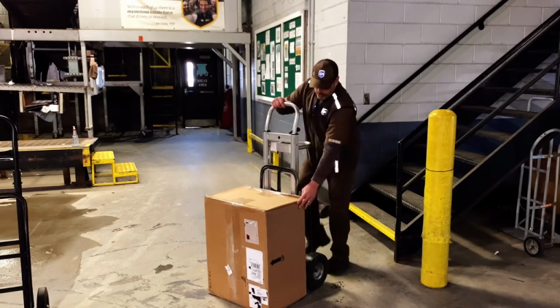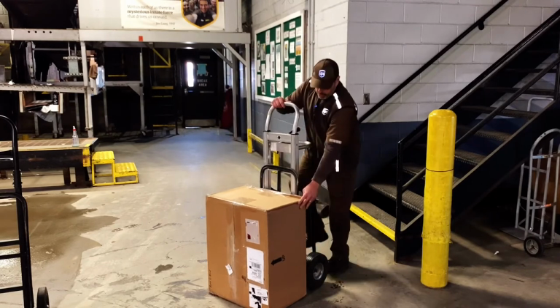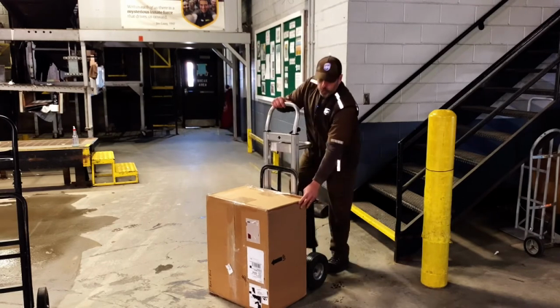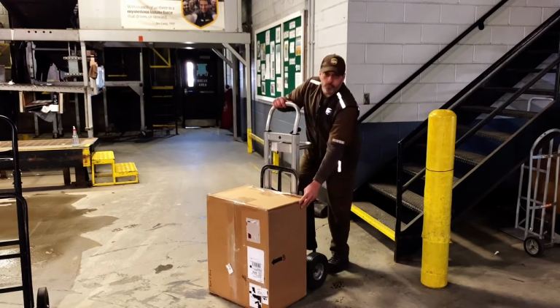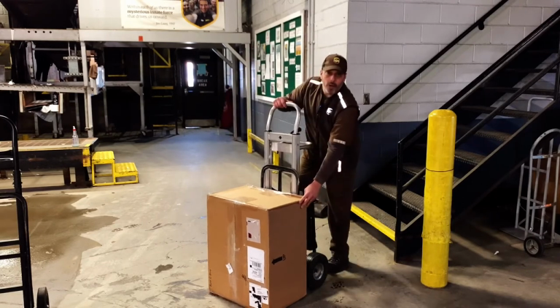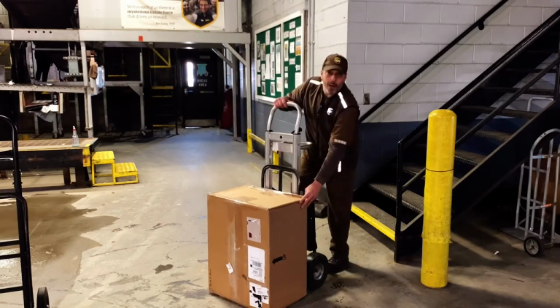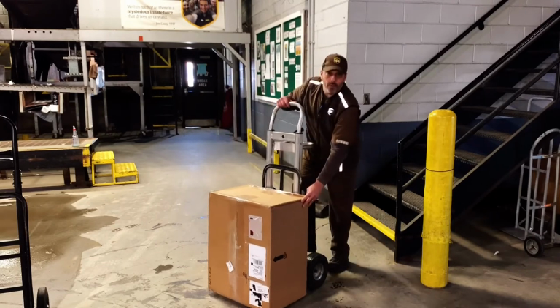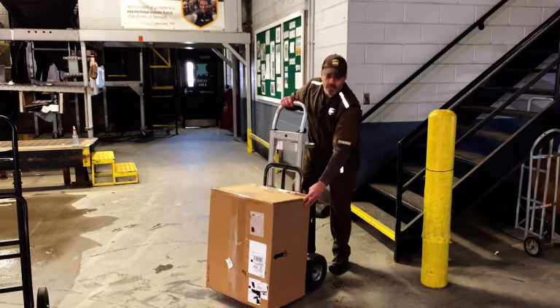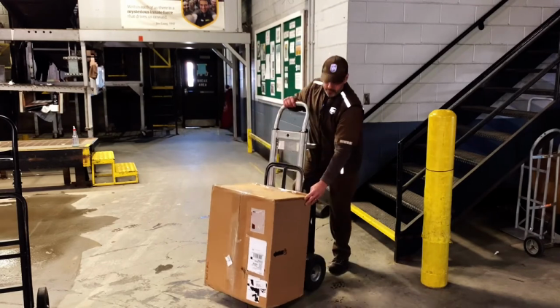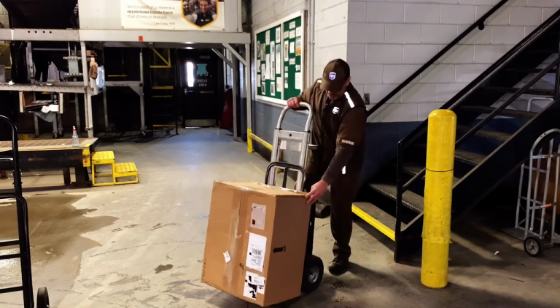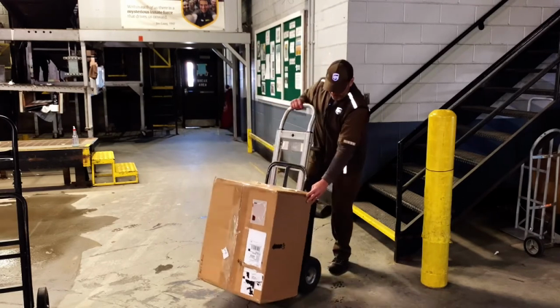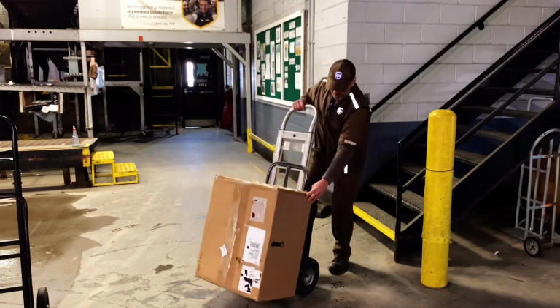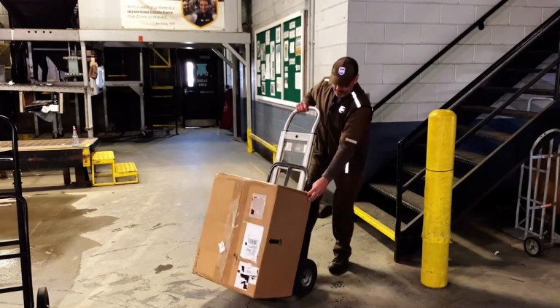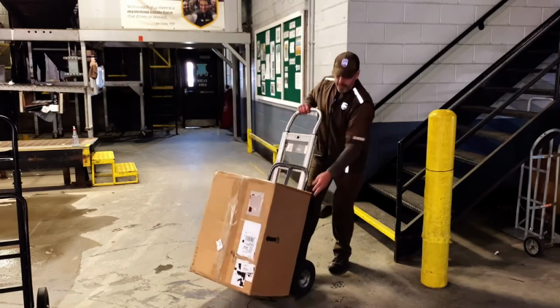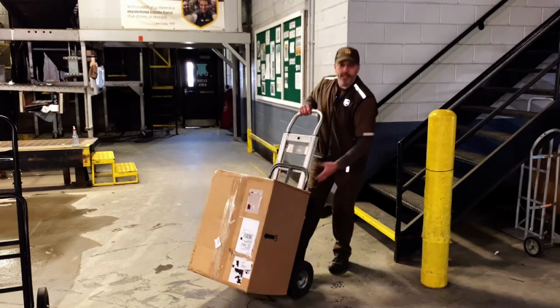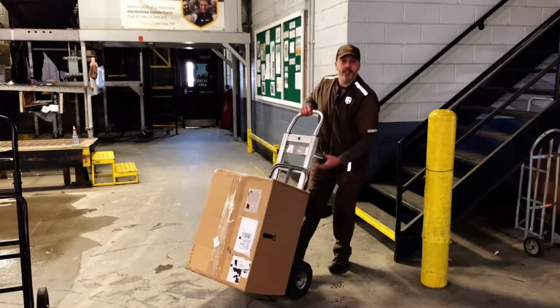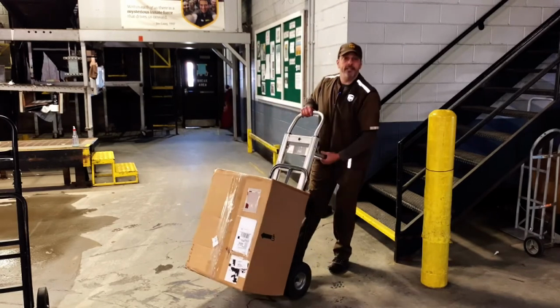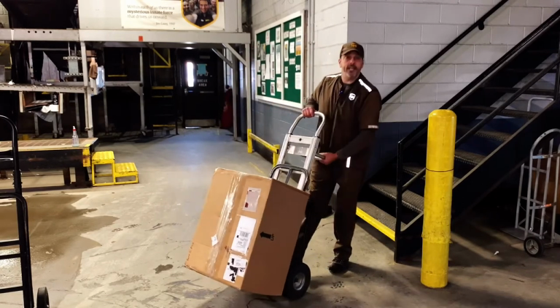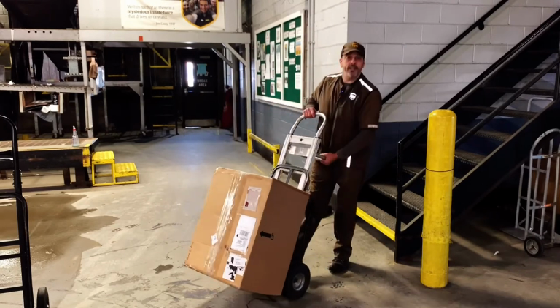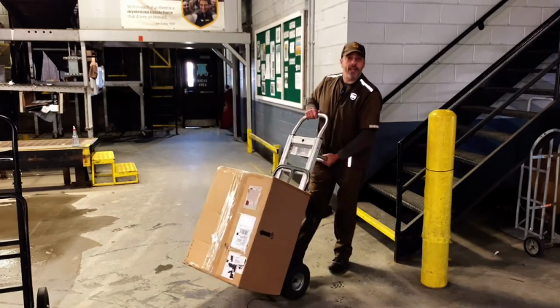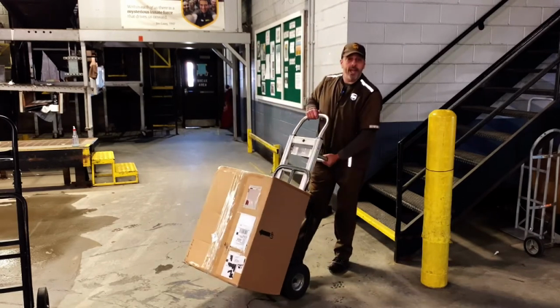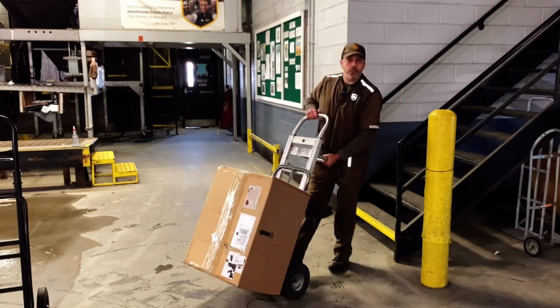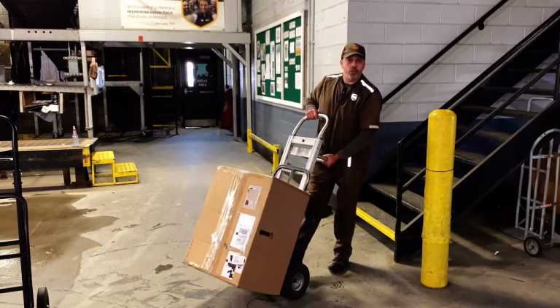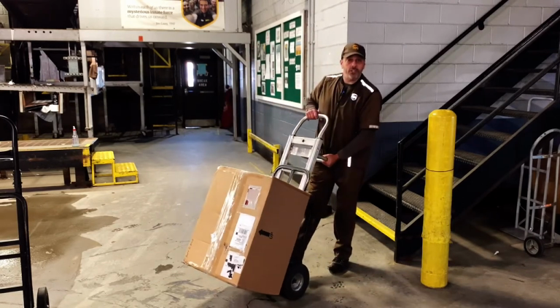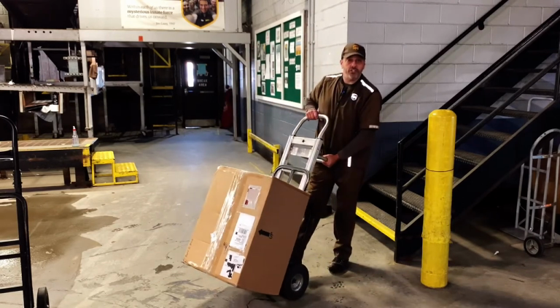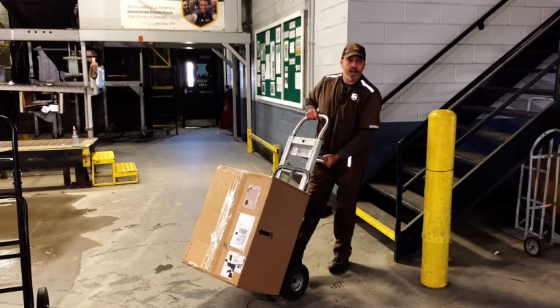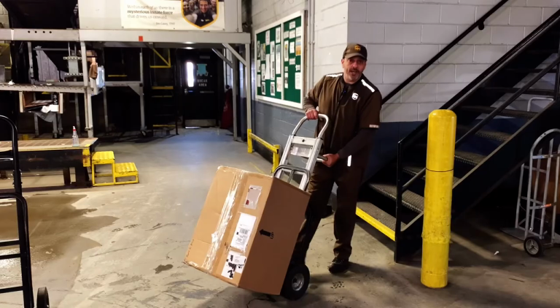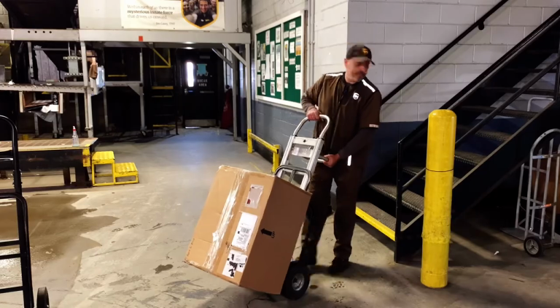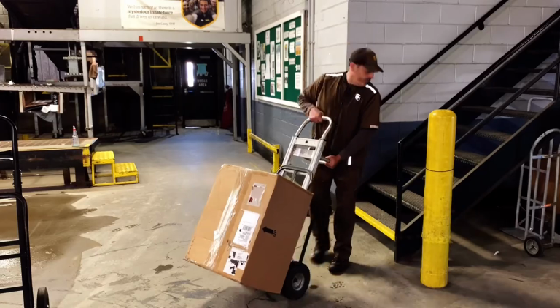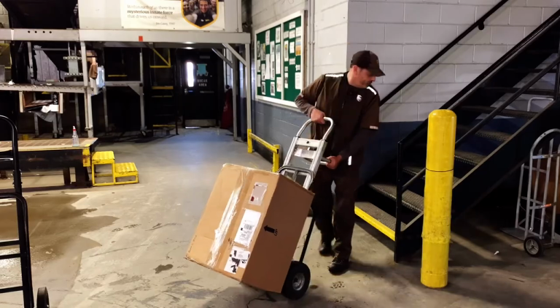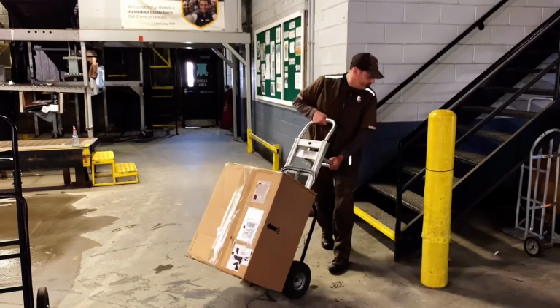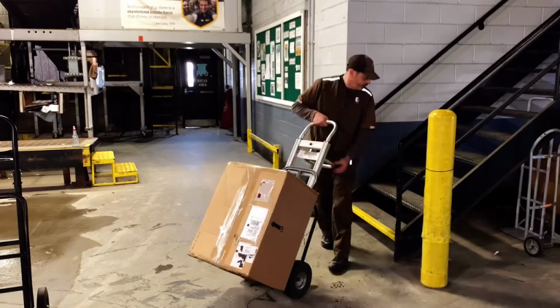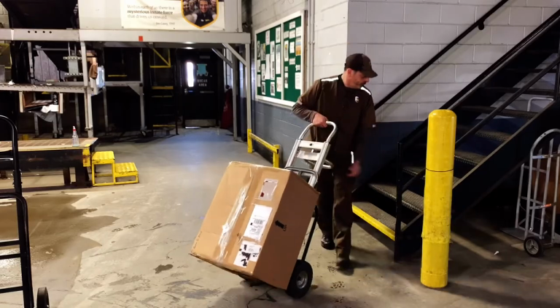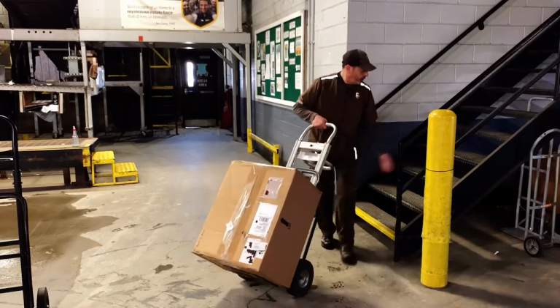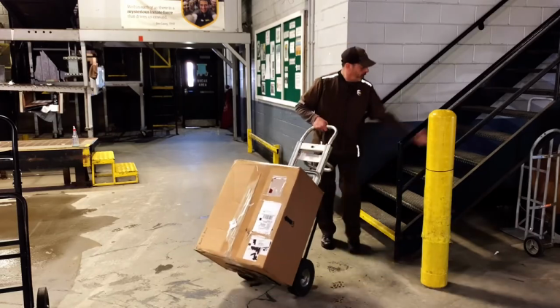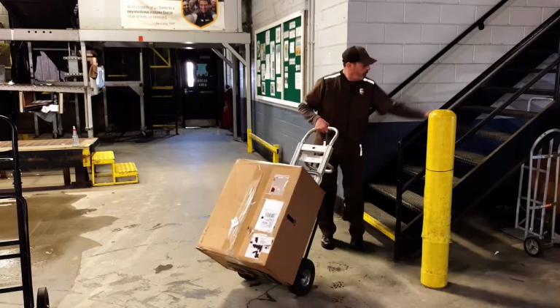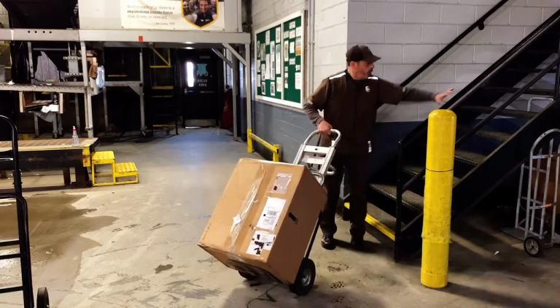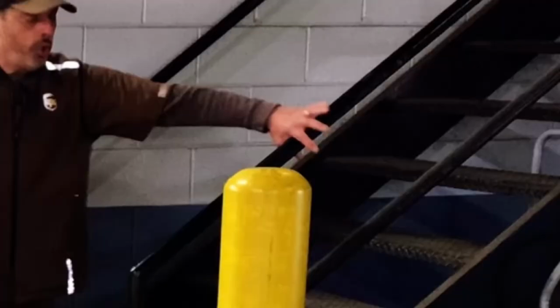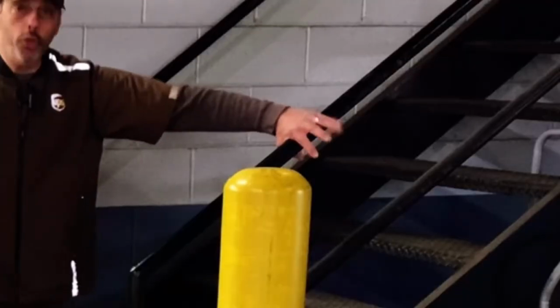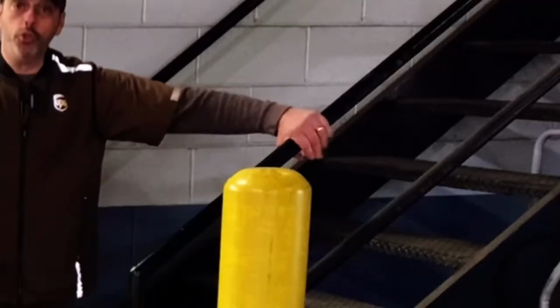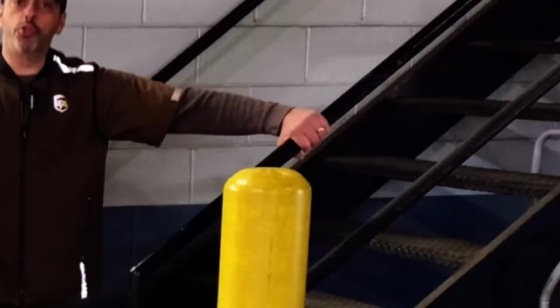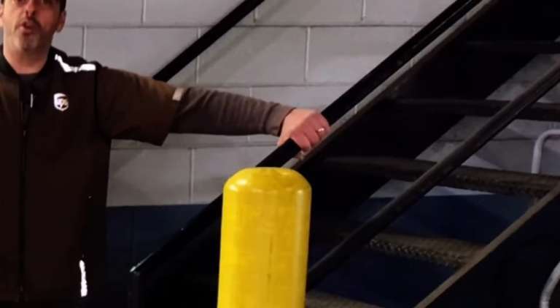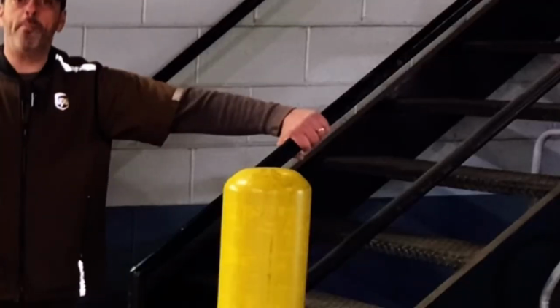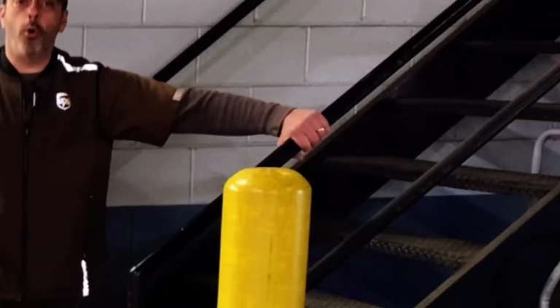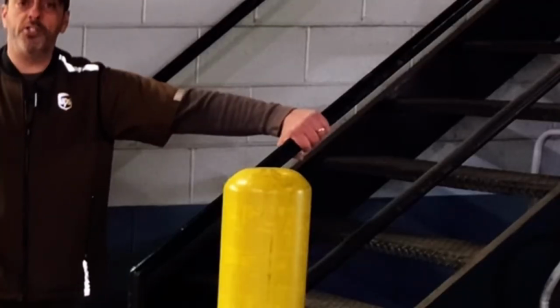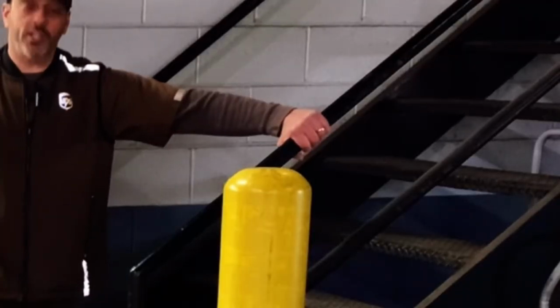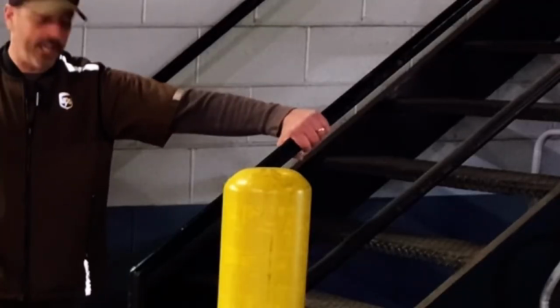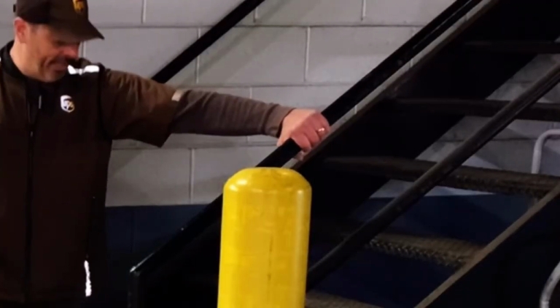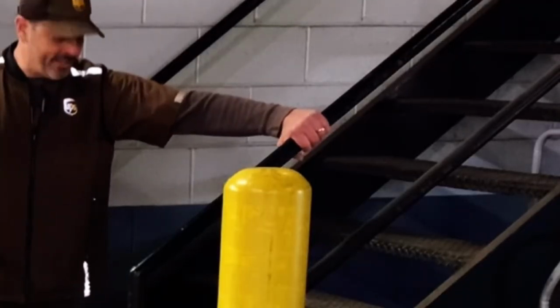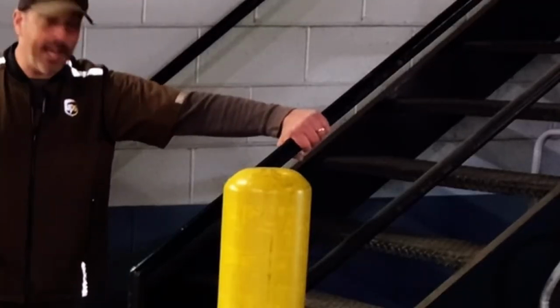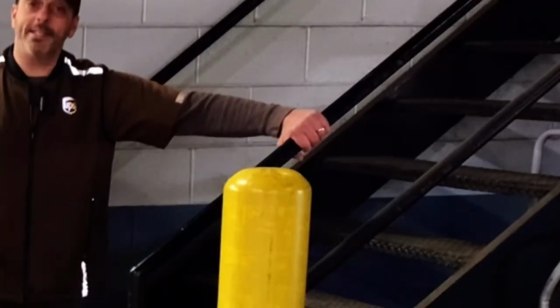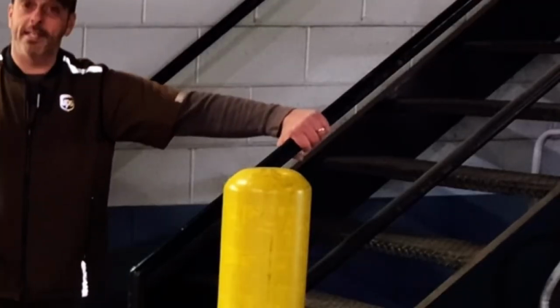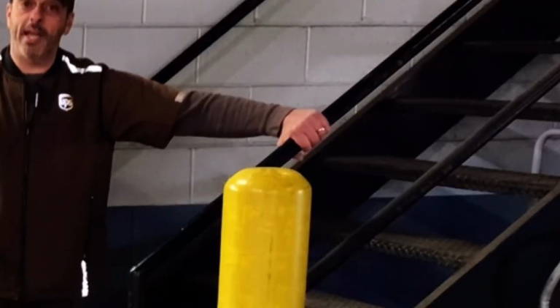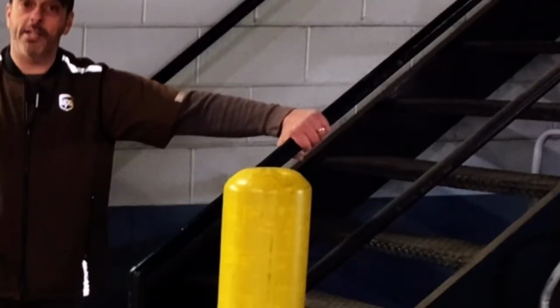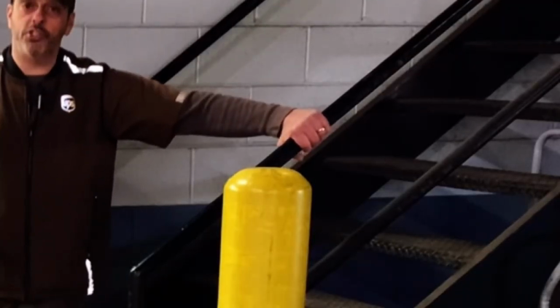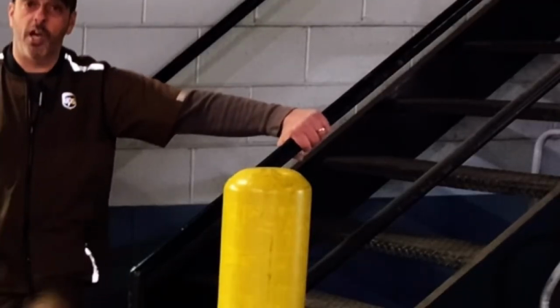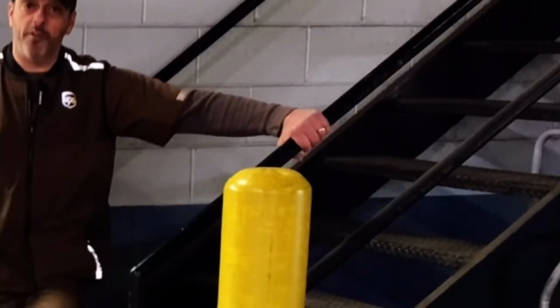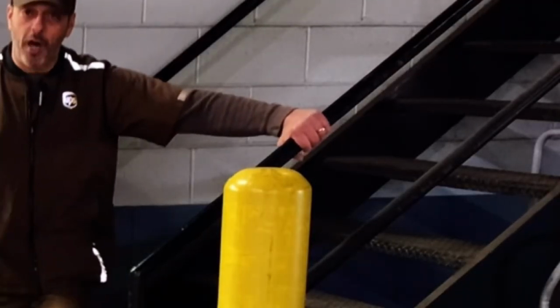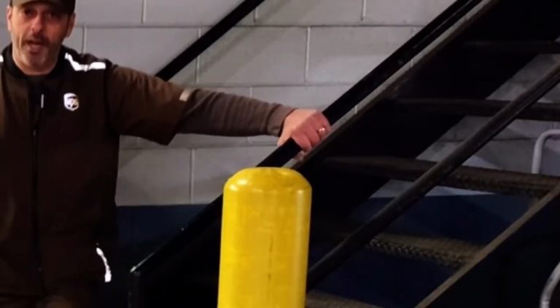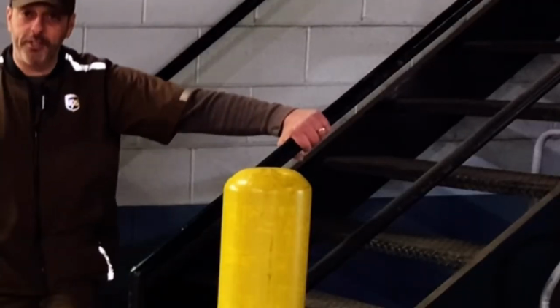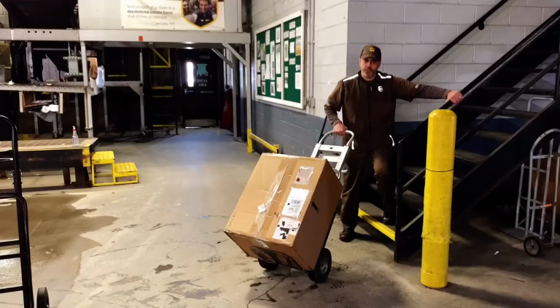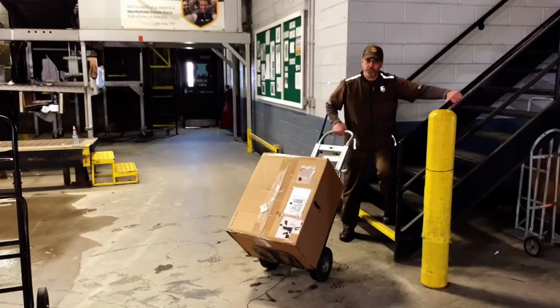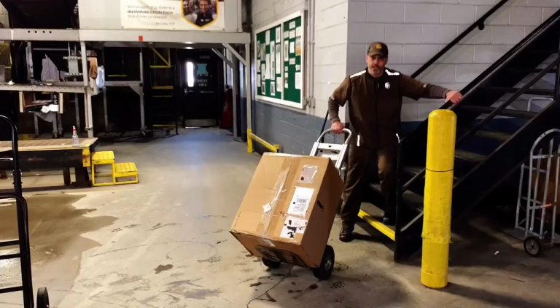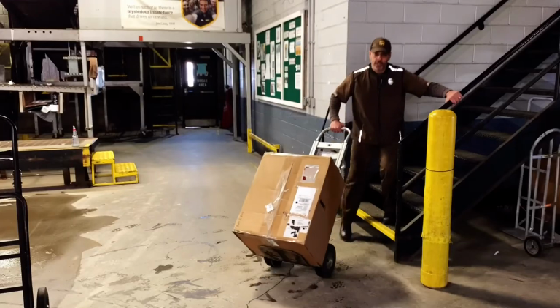Use a proper lifting technique to get the hand truck started. Use three points of contact to get yourself onto the stairs.